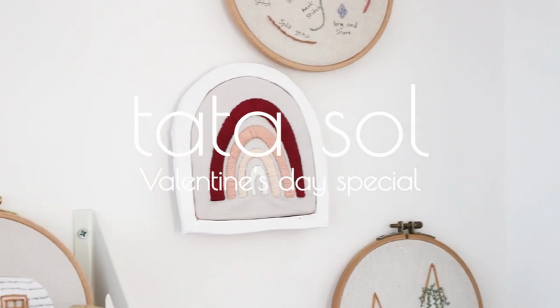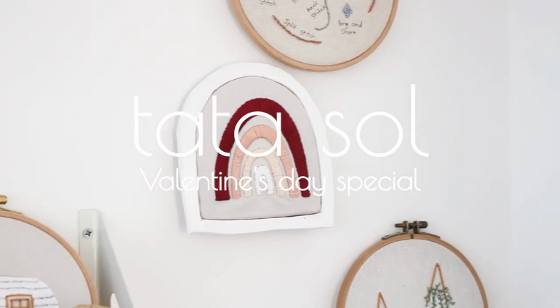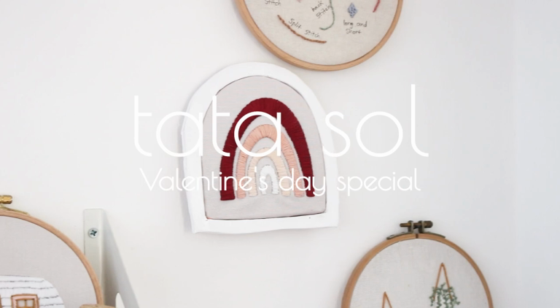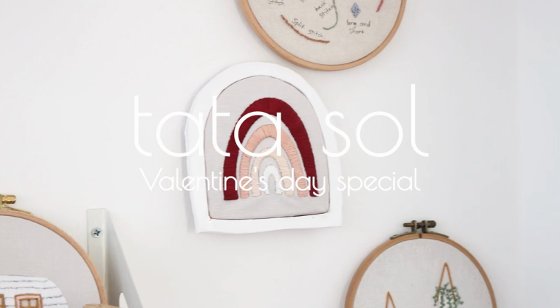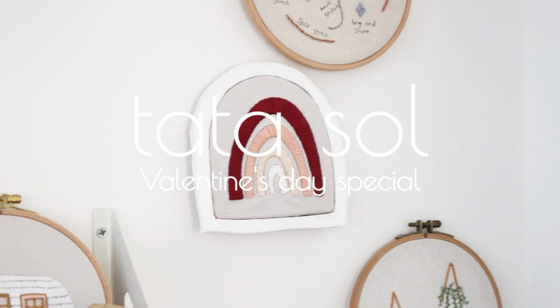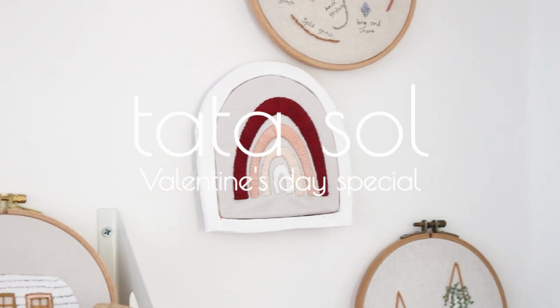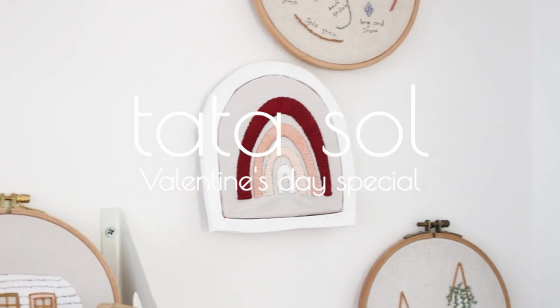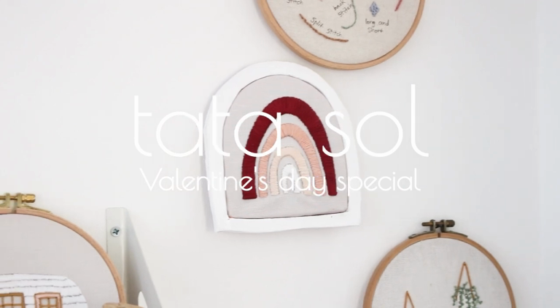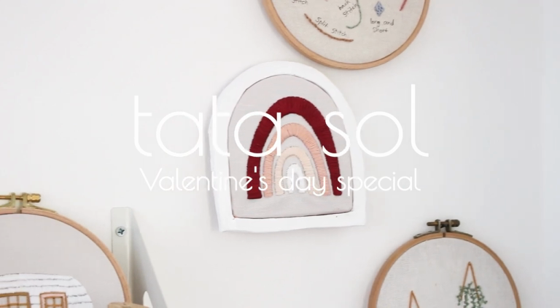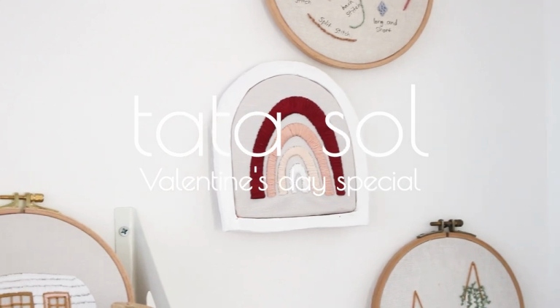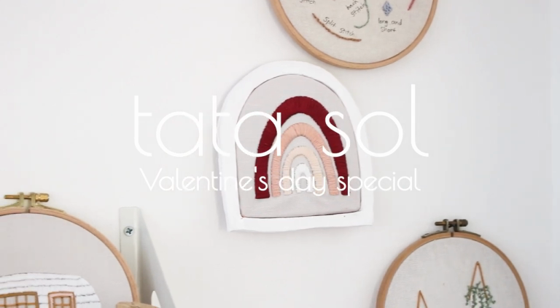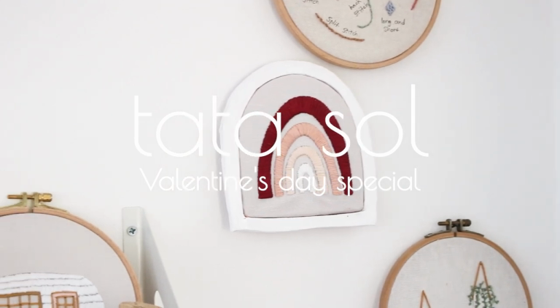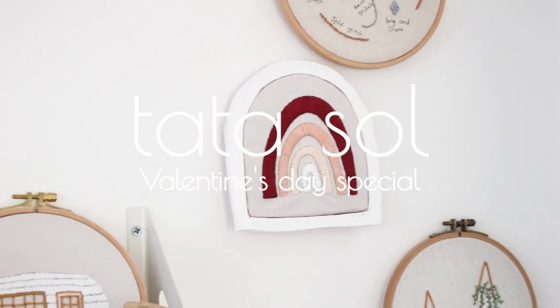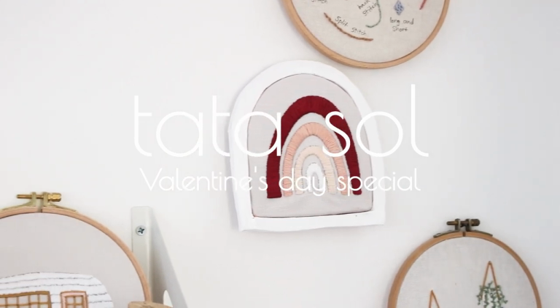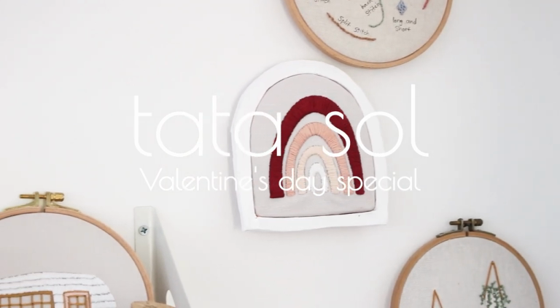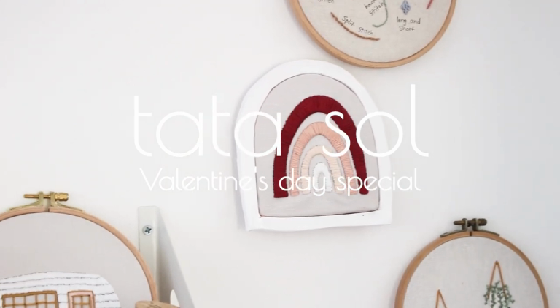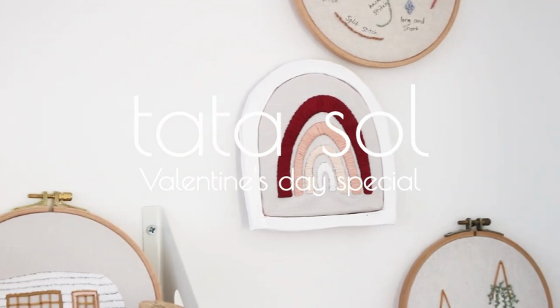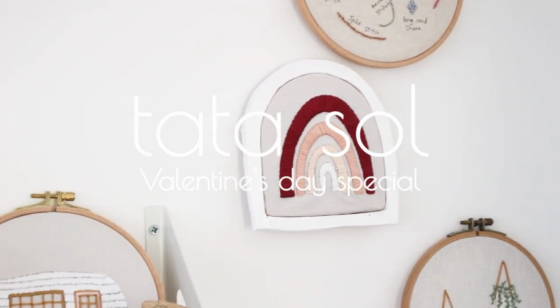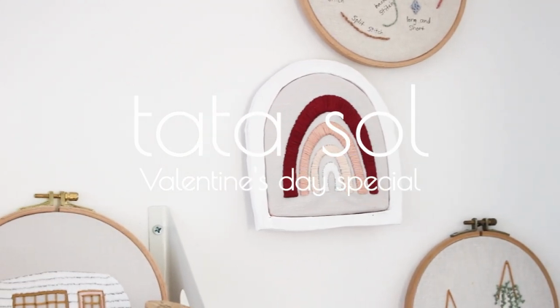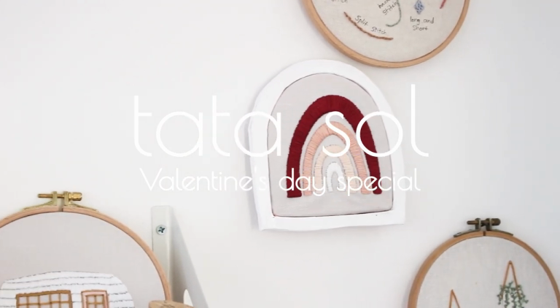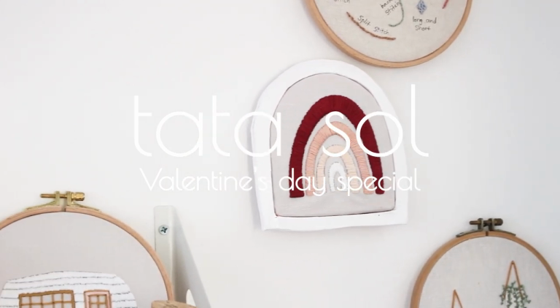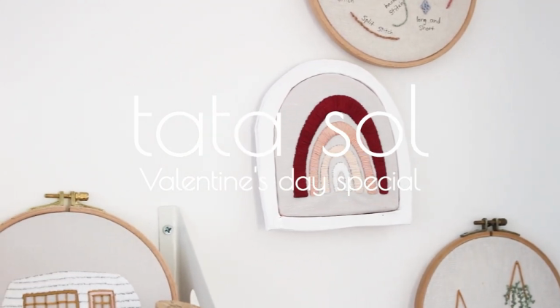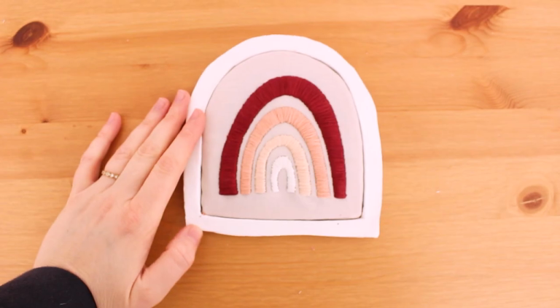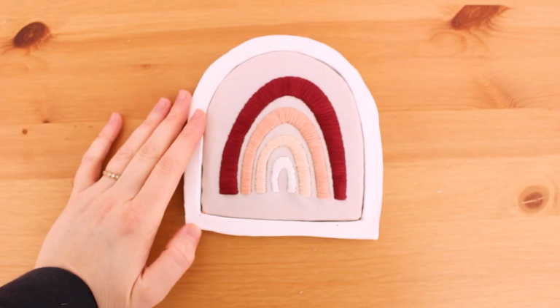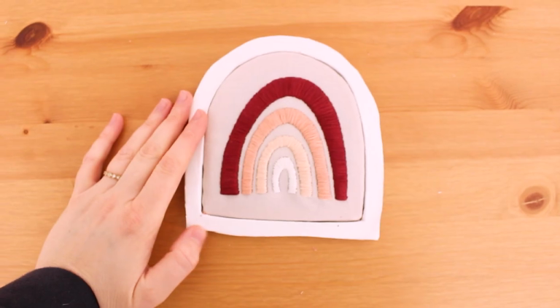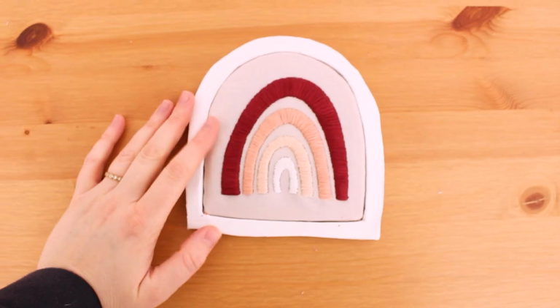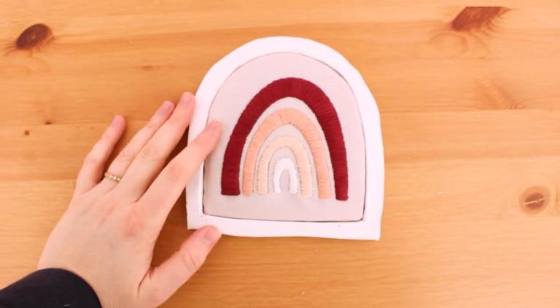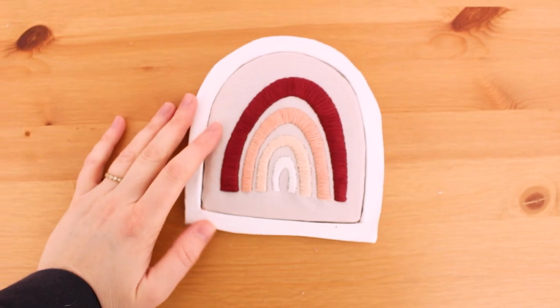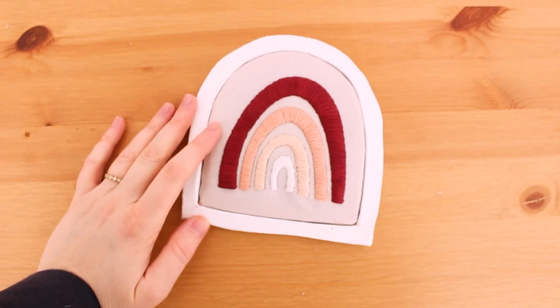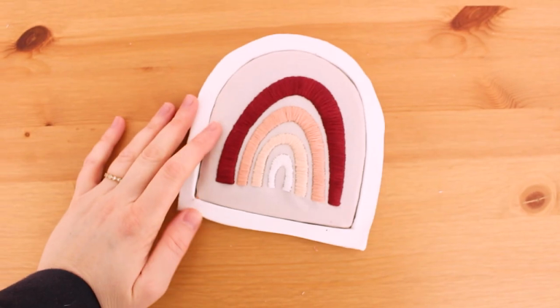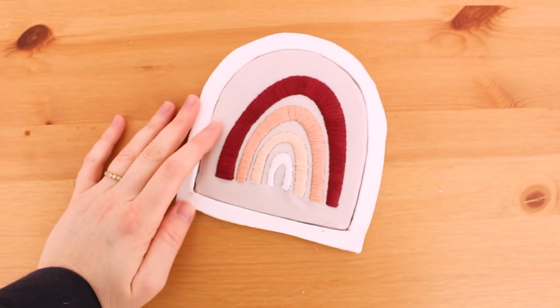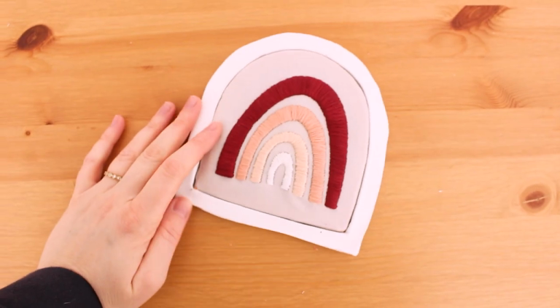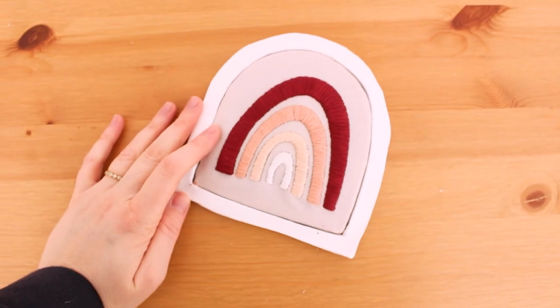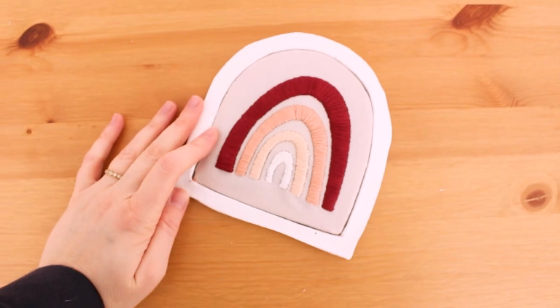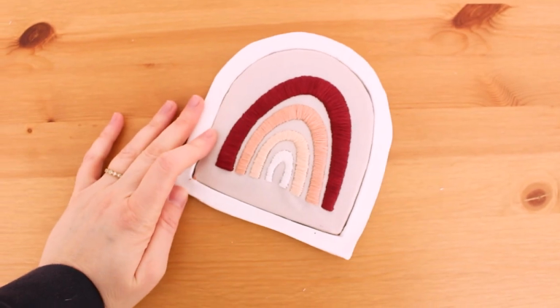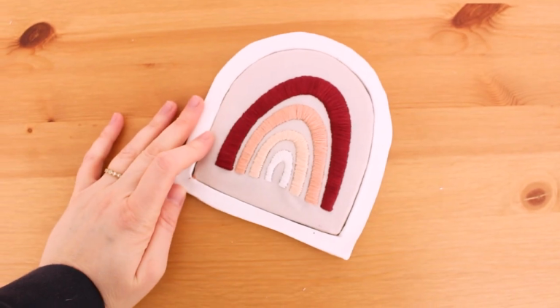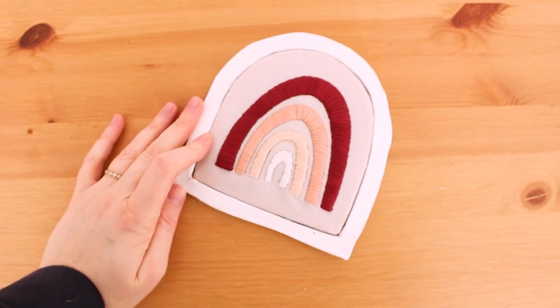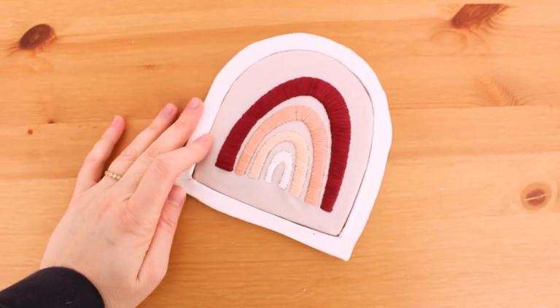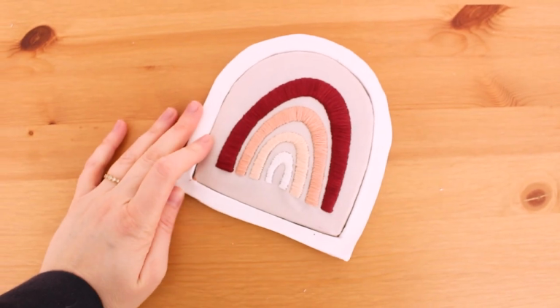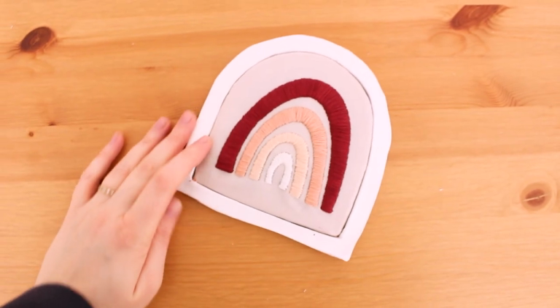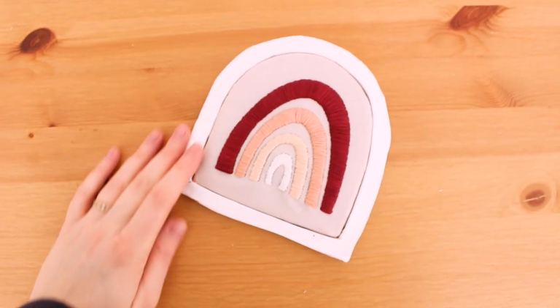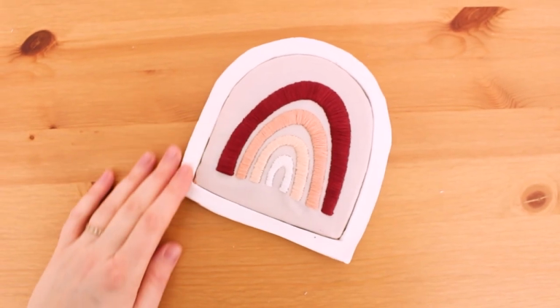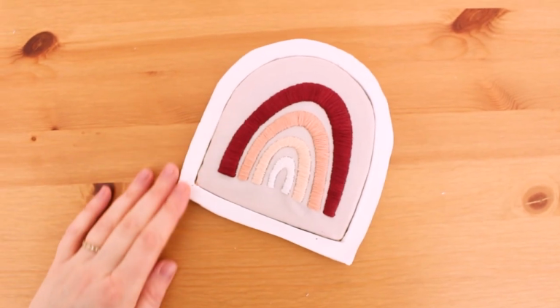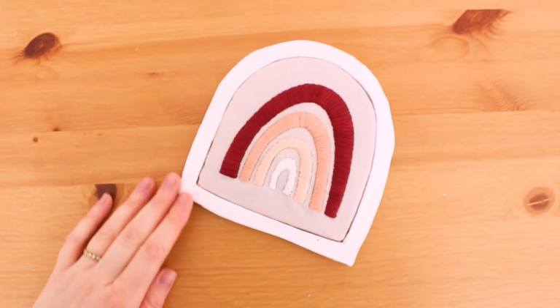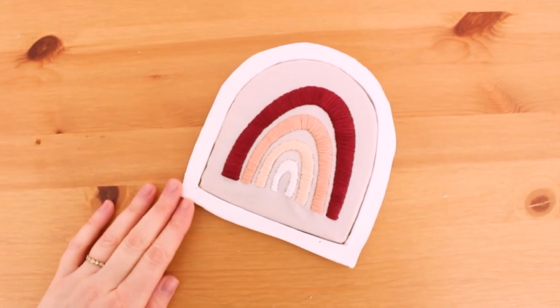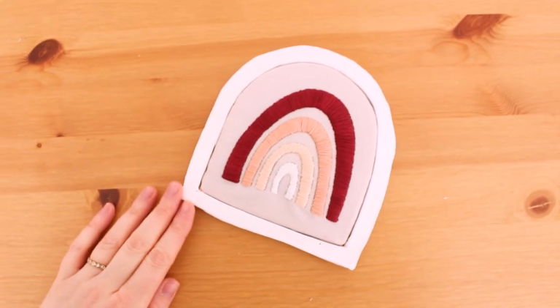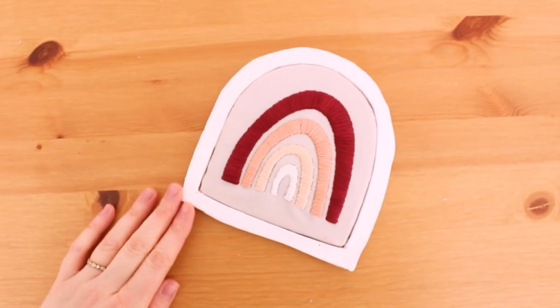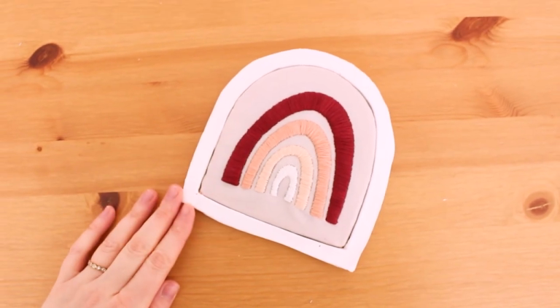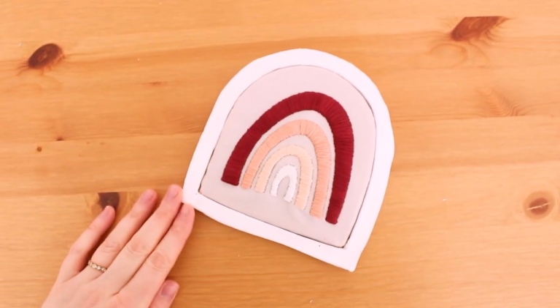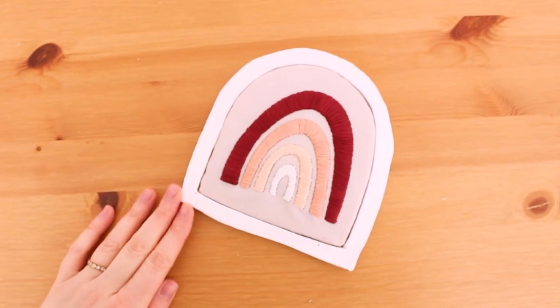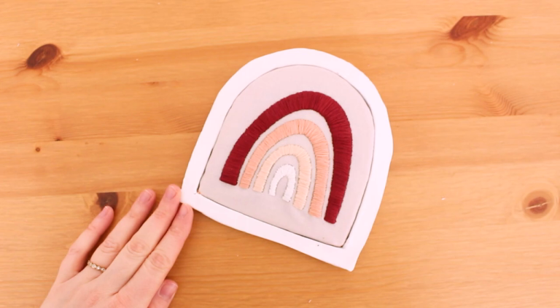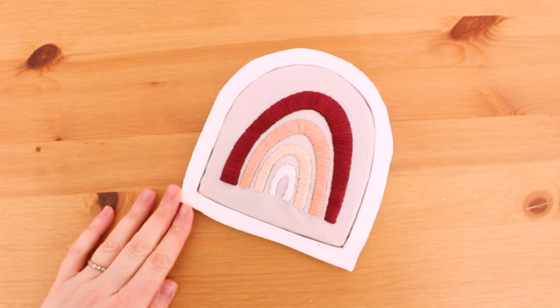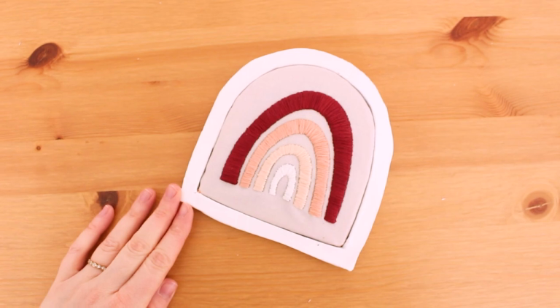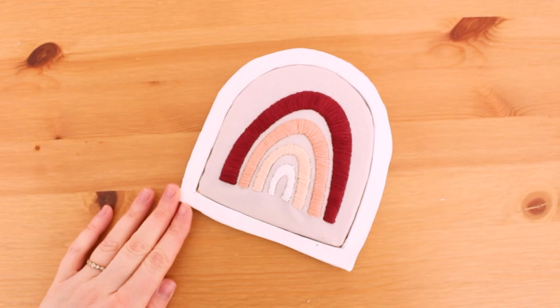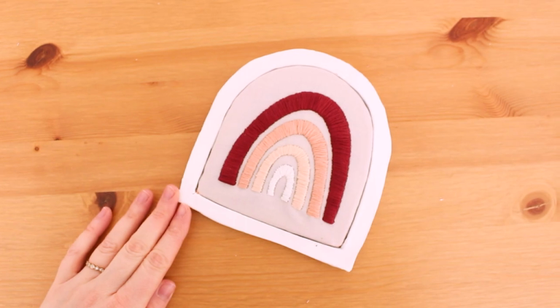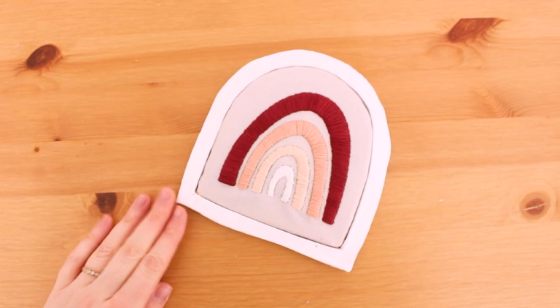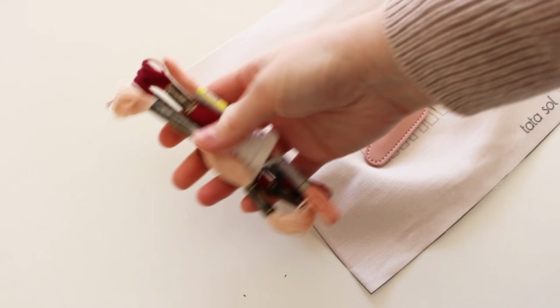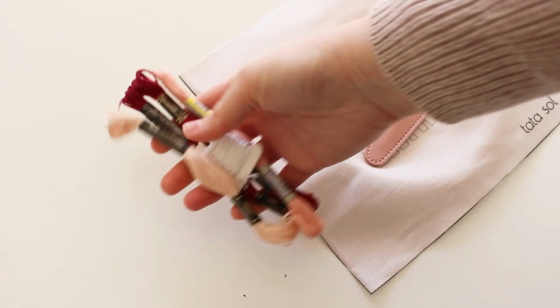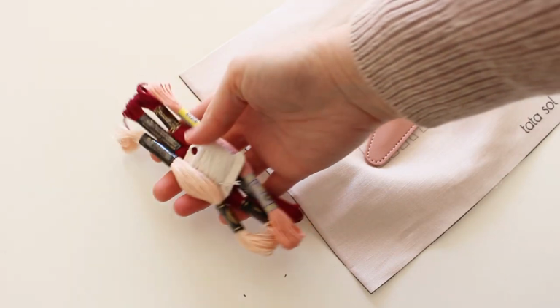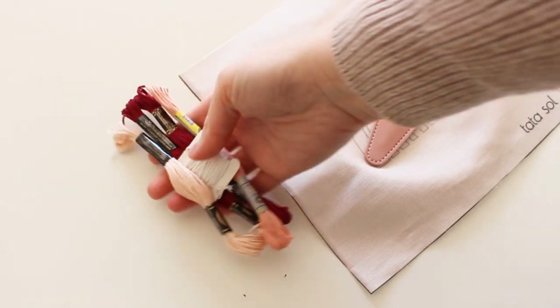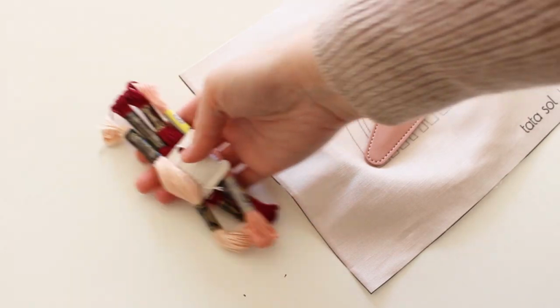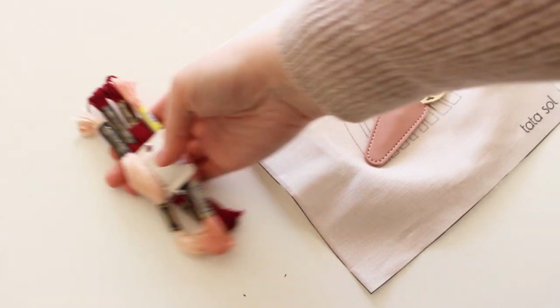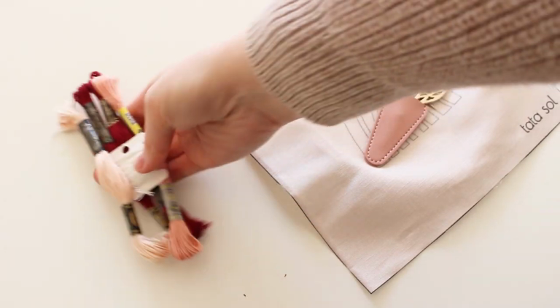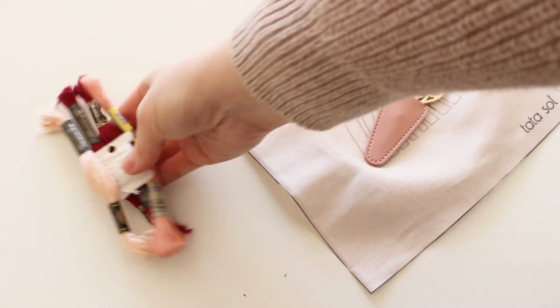Hey guys, it's Noah from TataSoul, and today I'm making a special Valentine's Day decoration or gift.